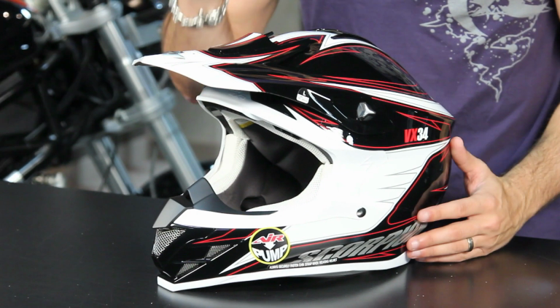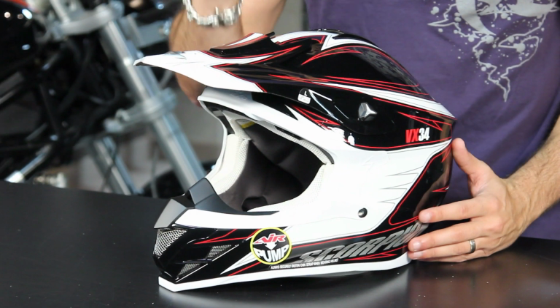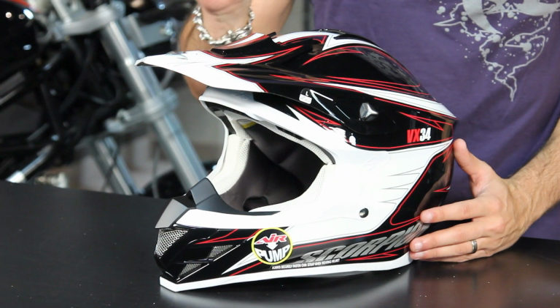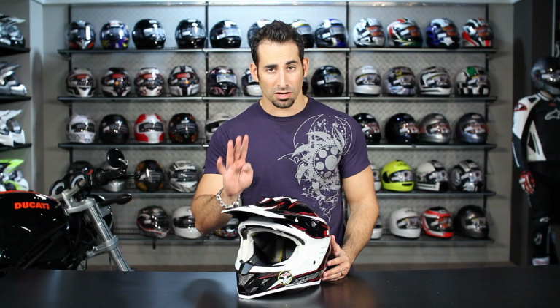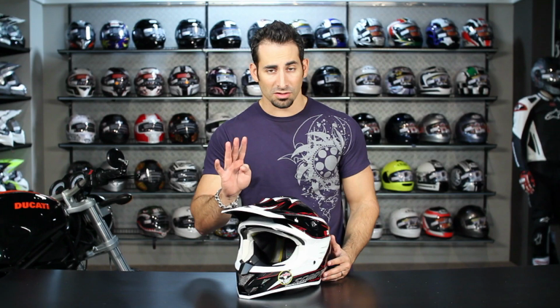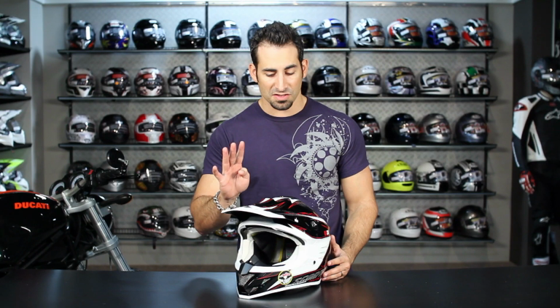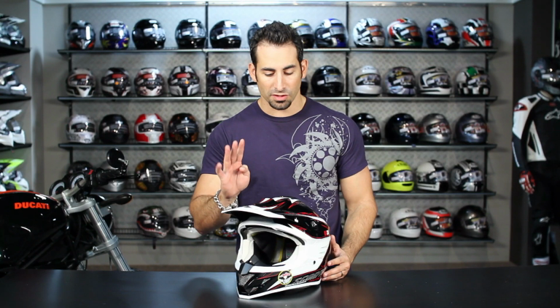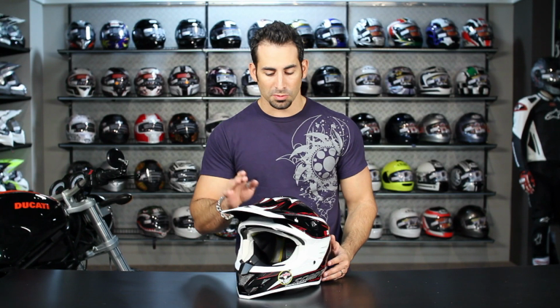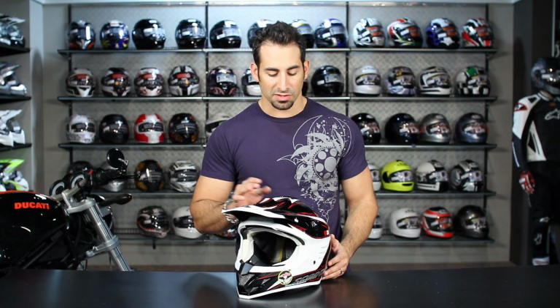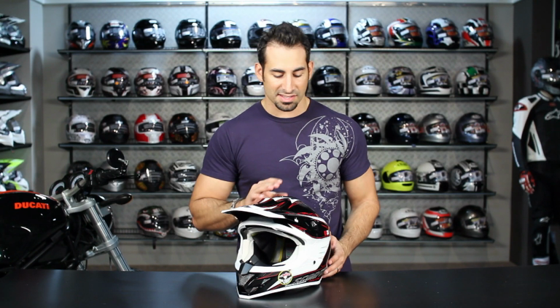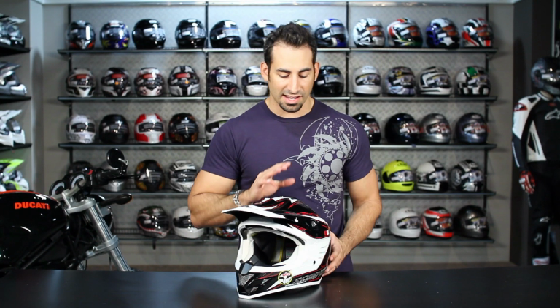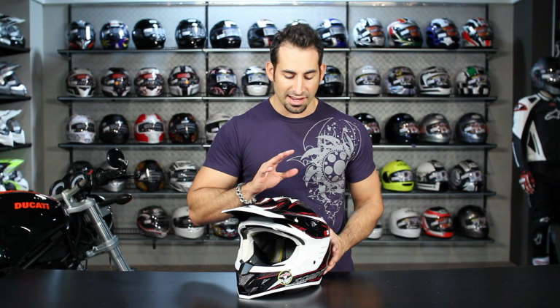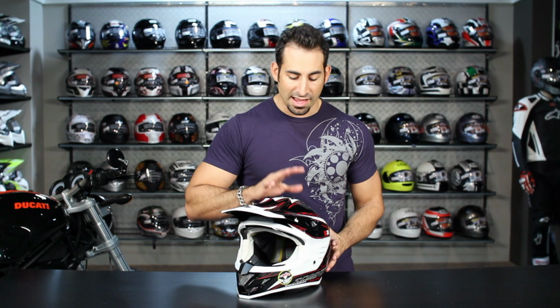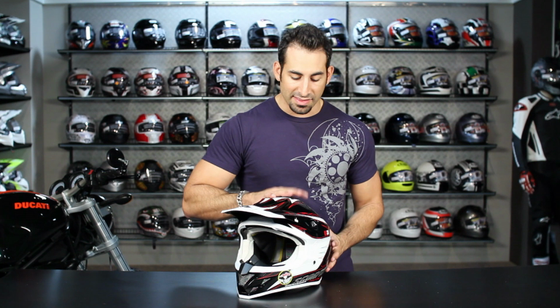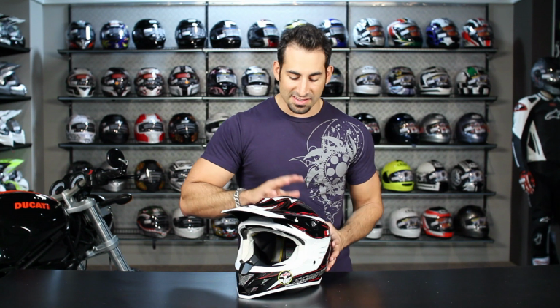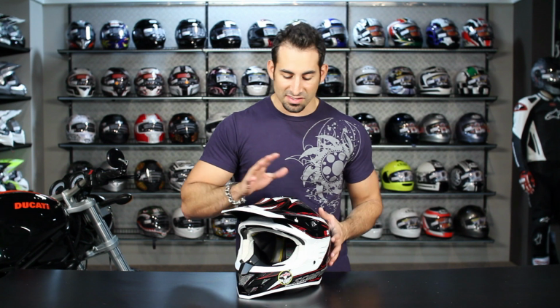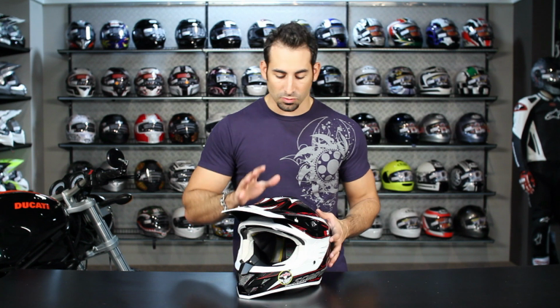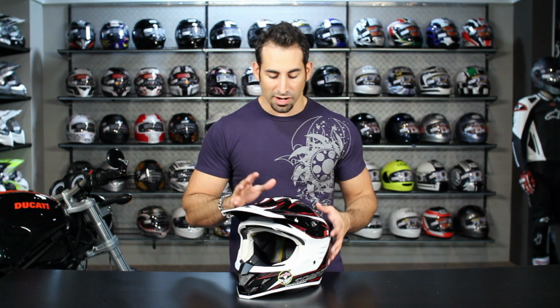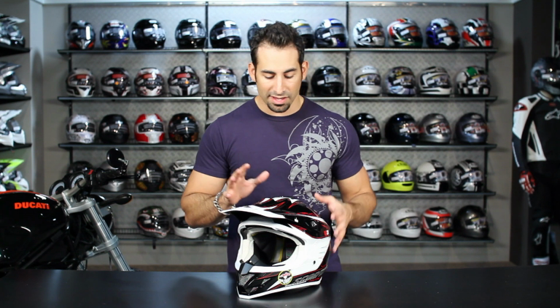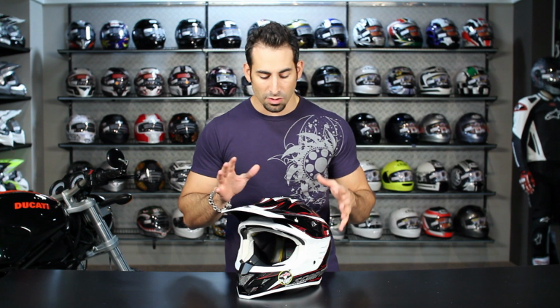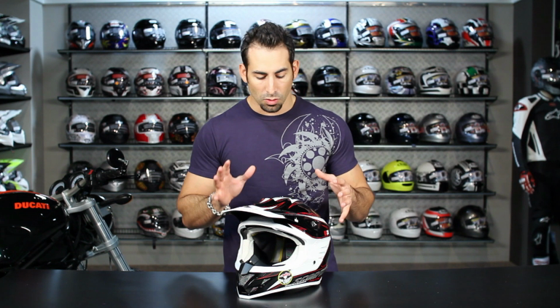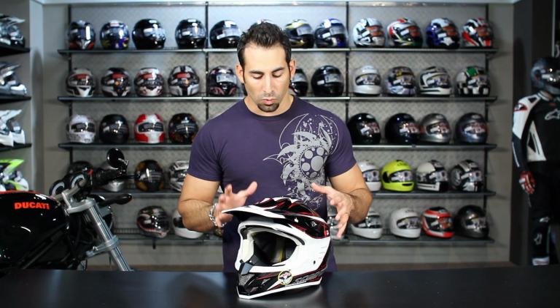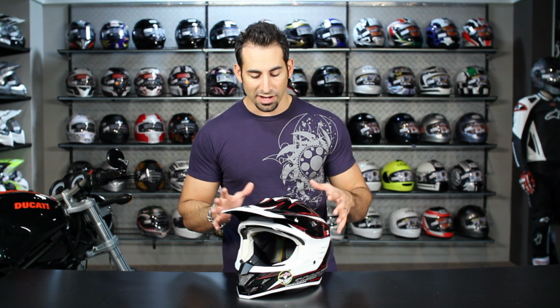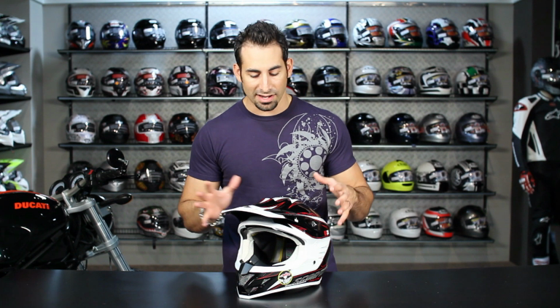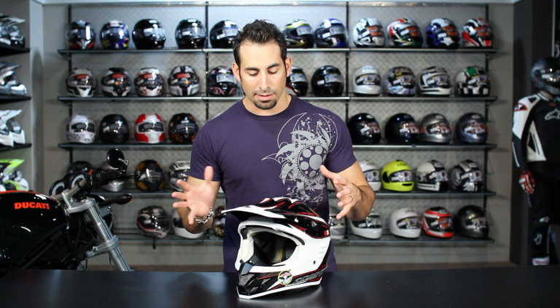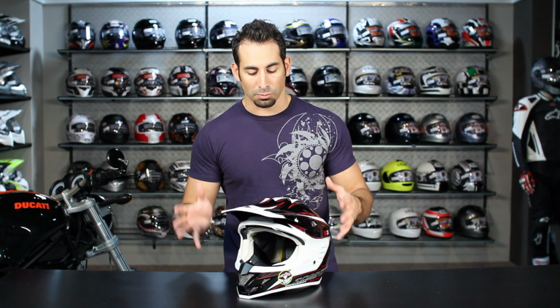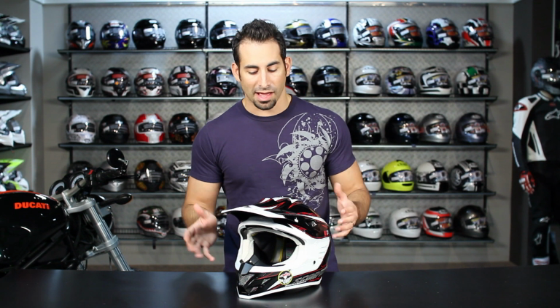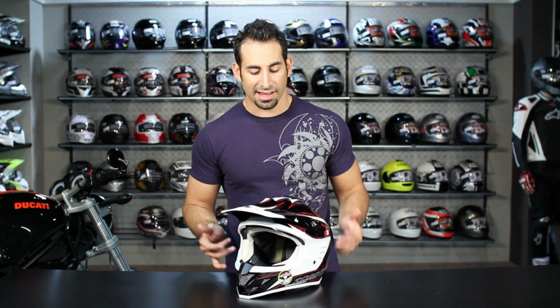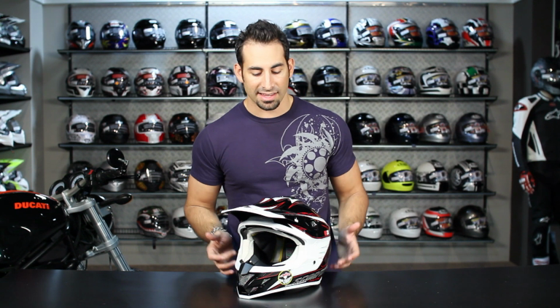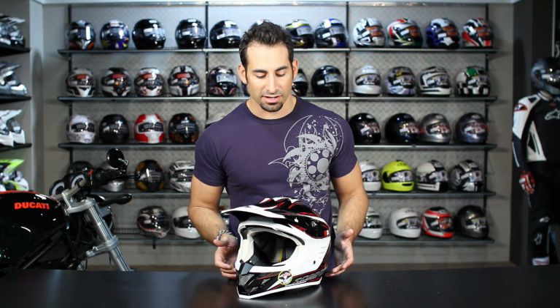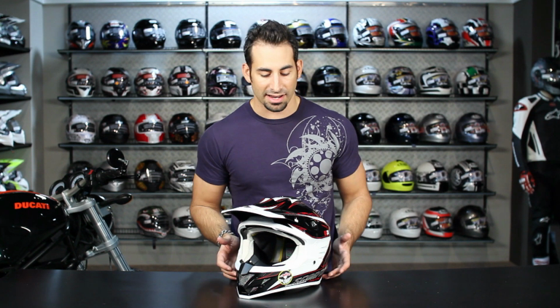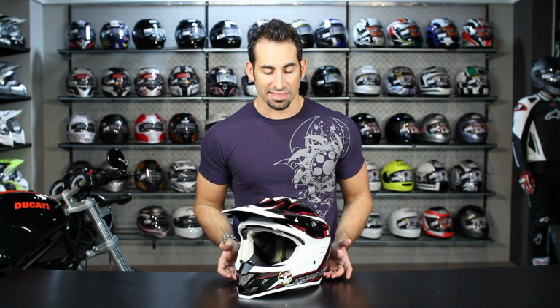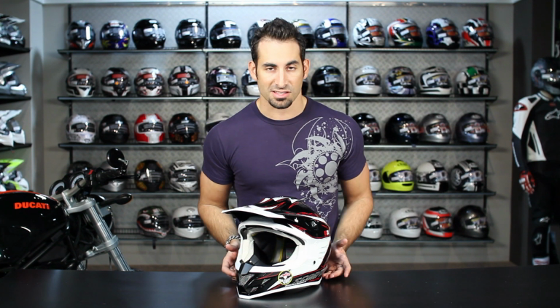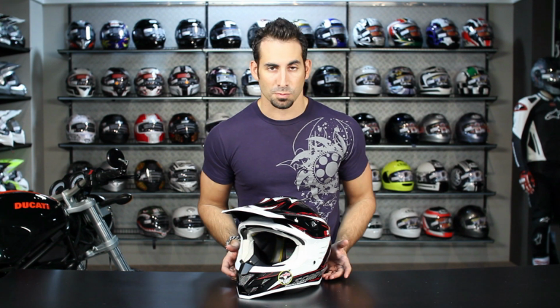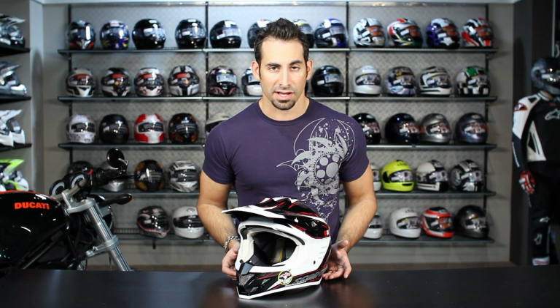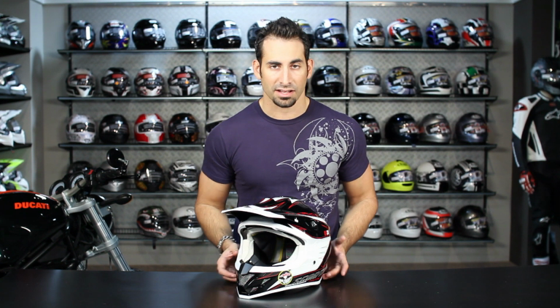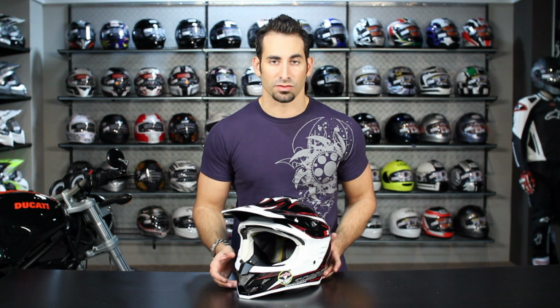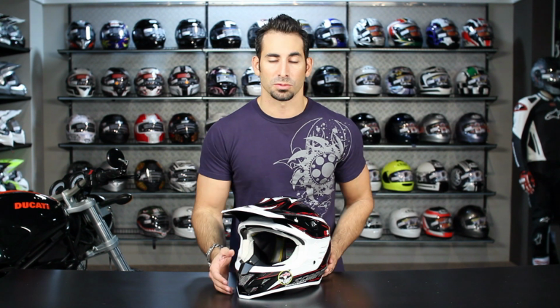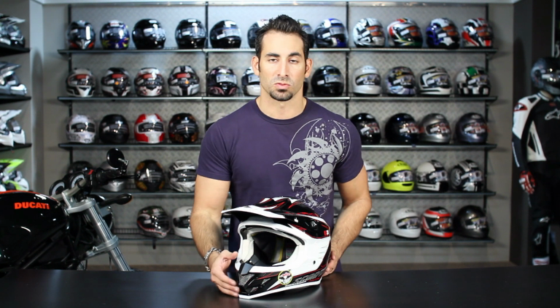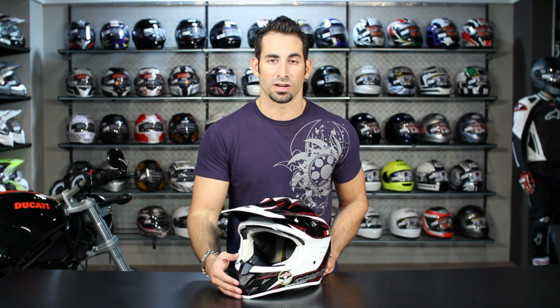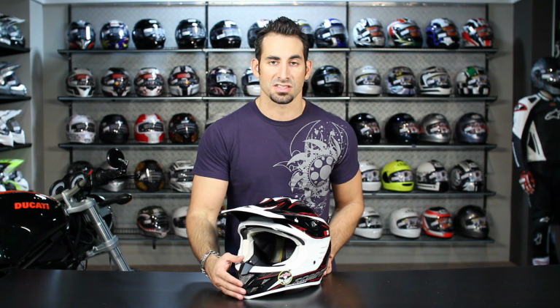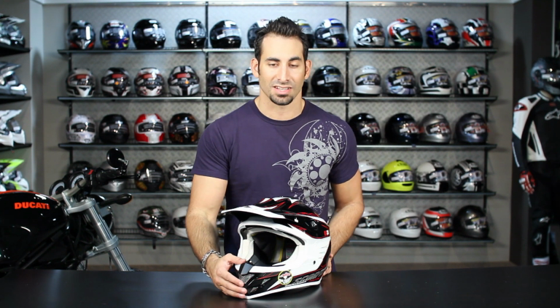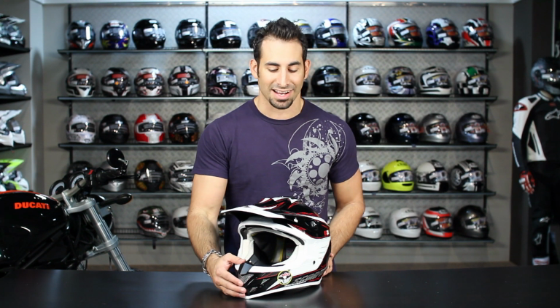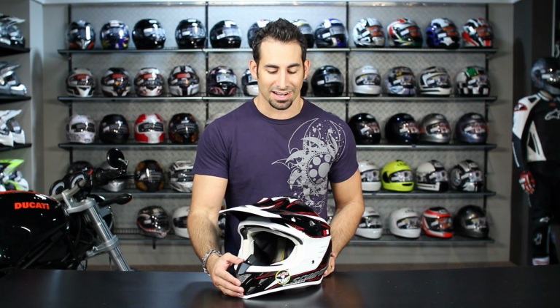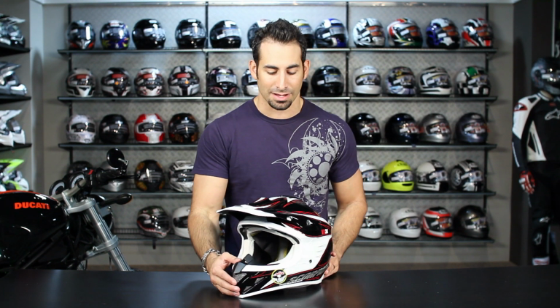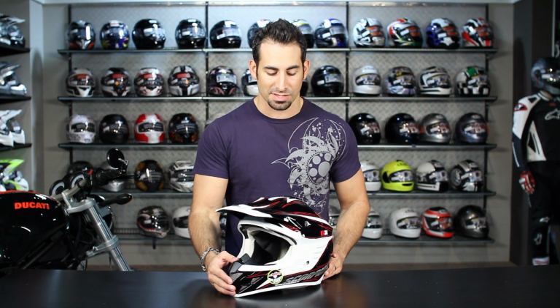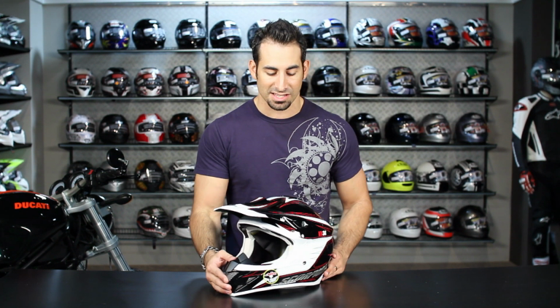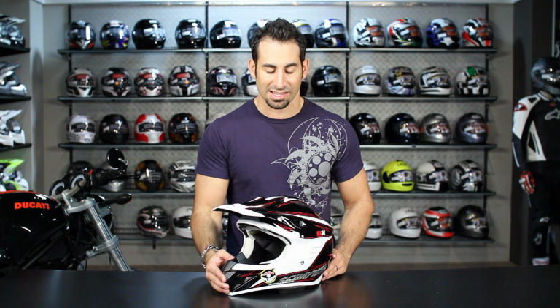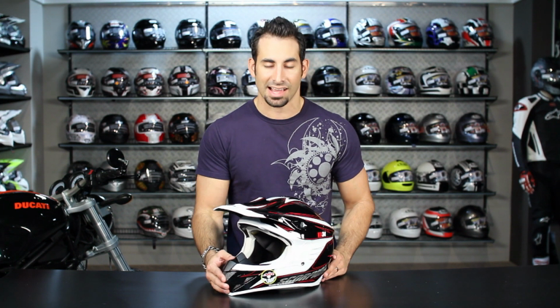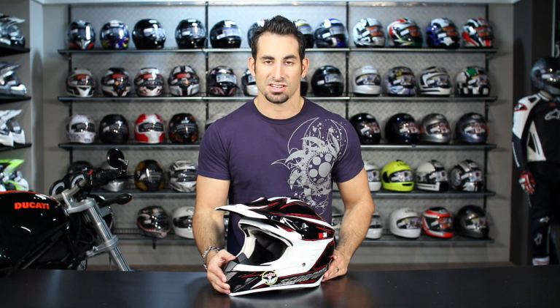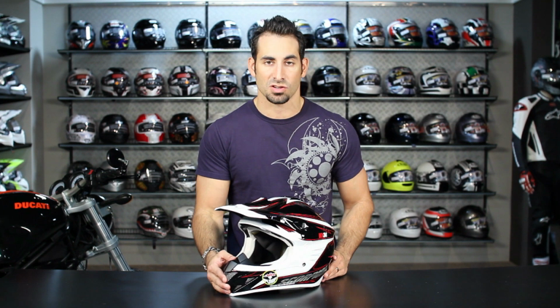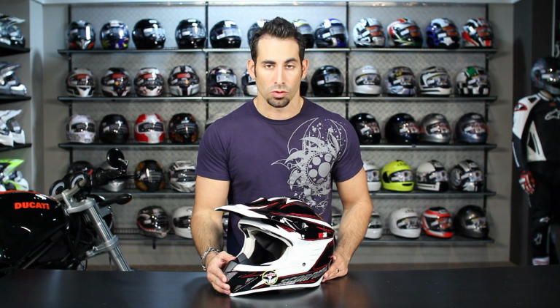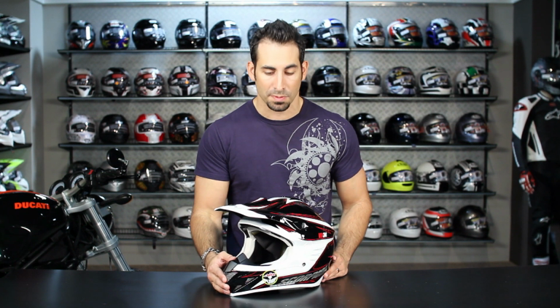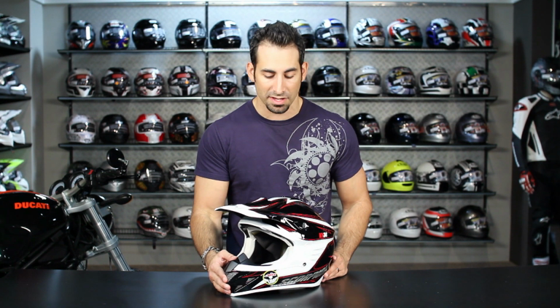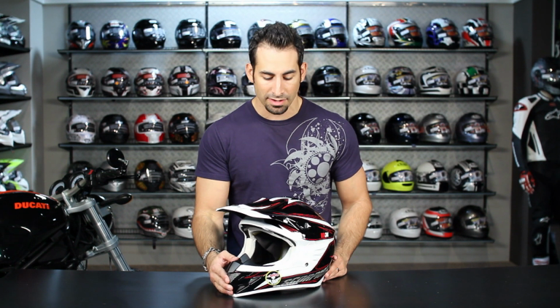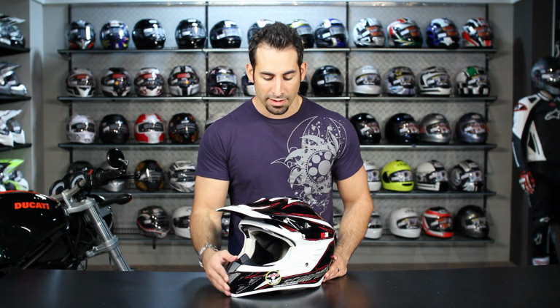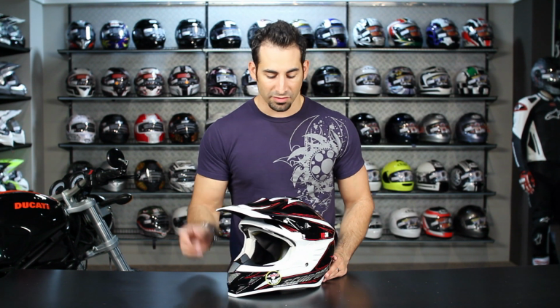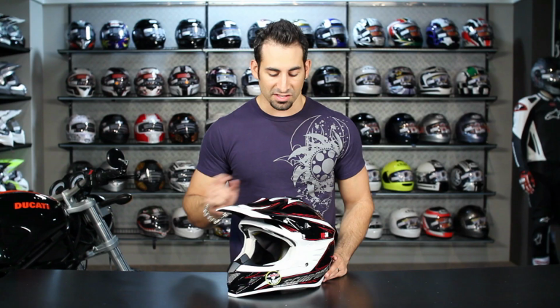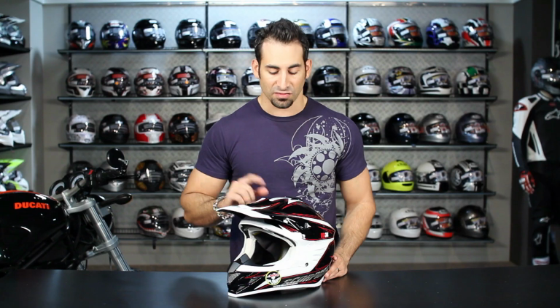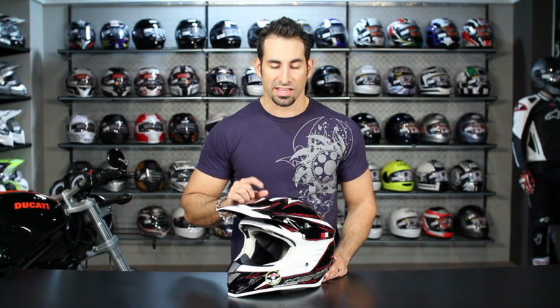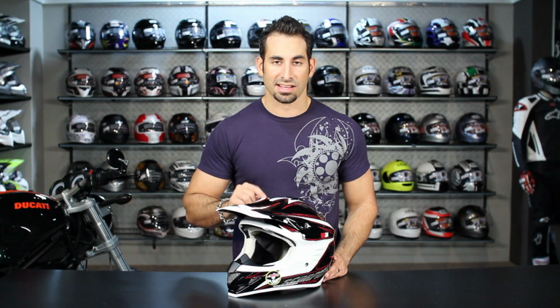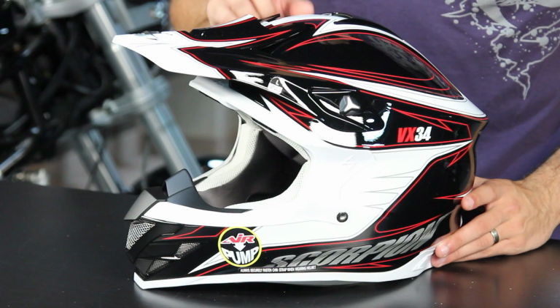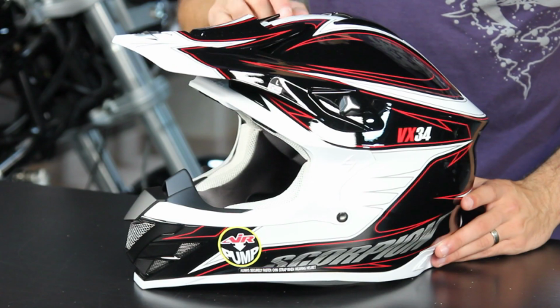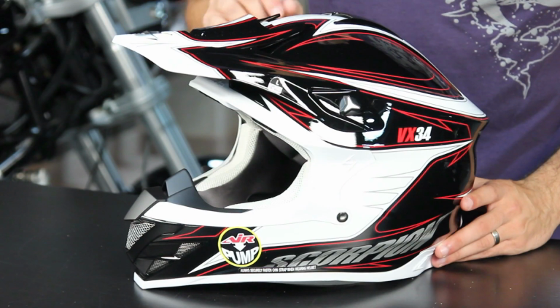Remember, four colors are available in this one. This is the red, white, and black here in the Spike, available at RevZilla.com/Scorpion for this VX34.